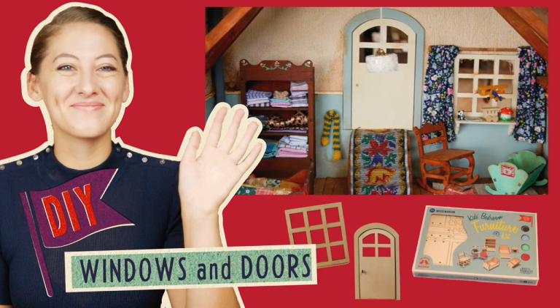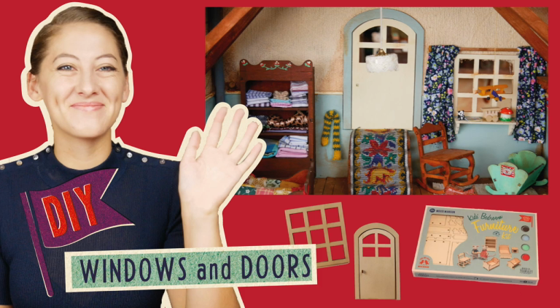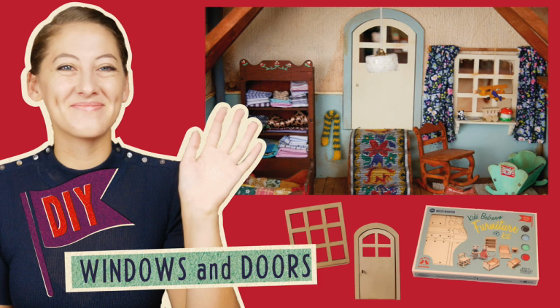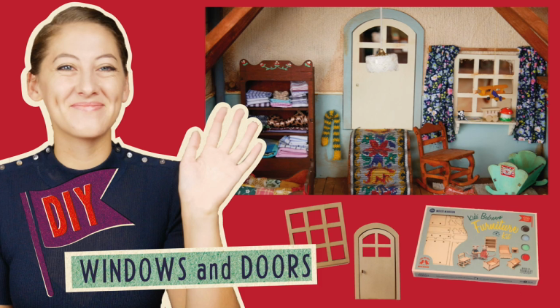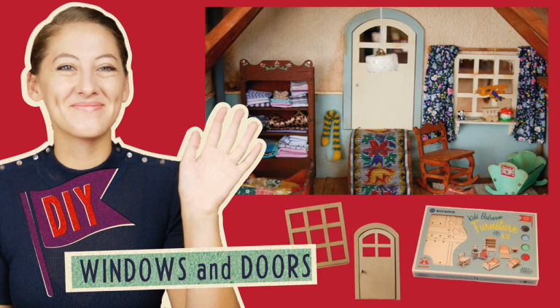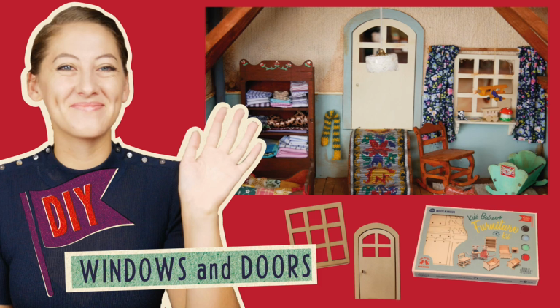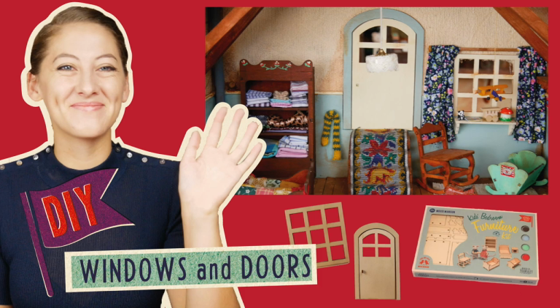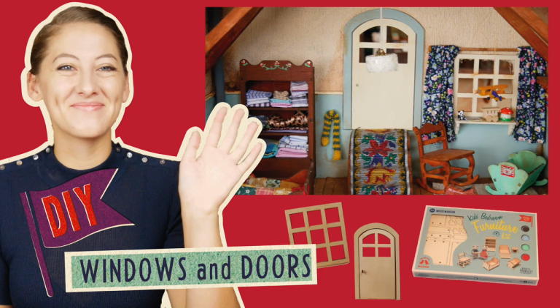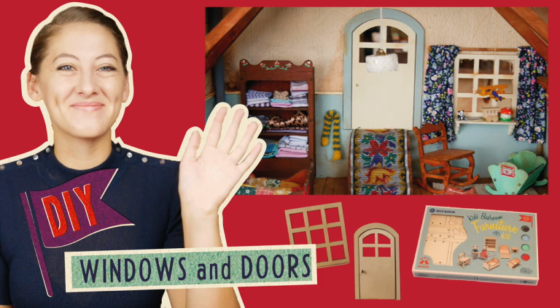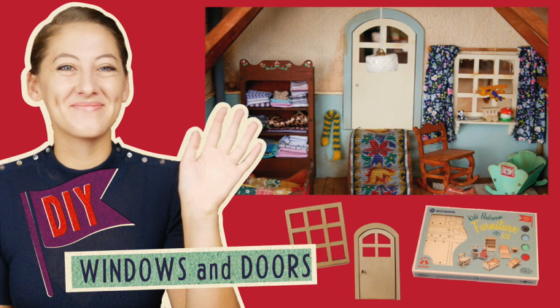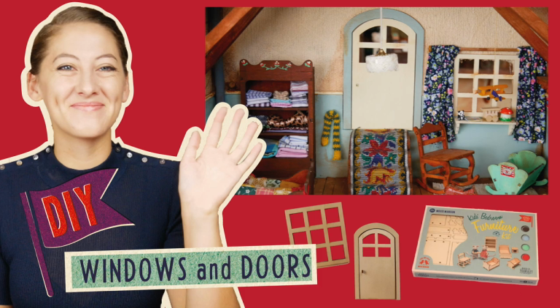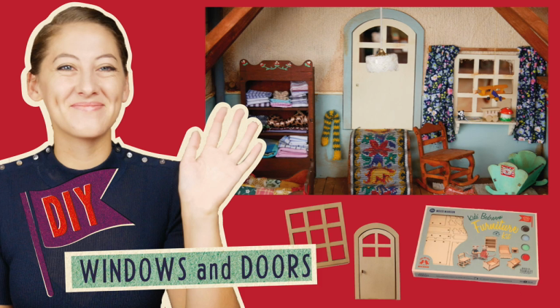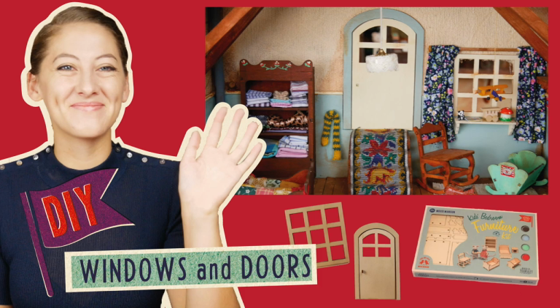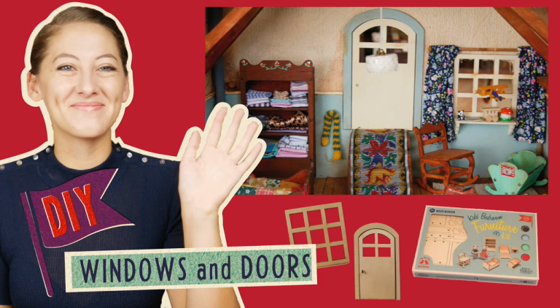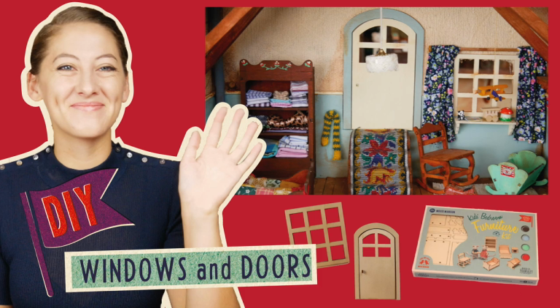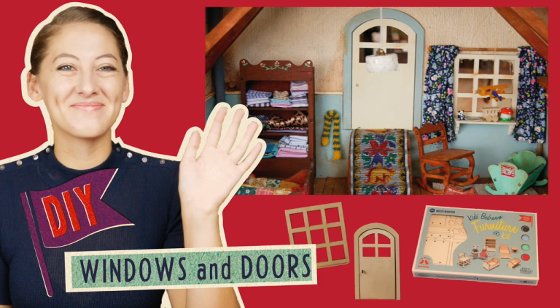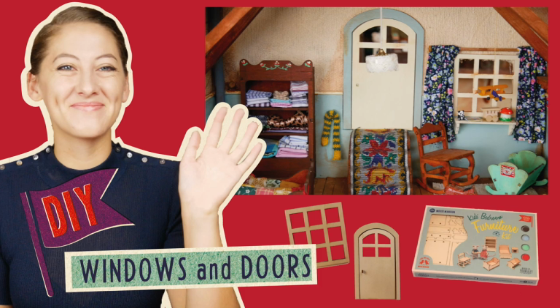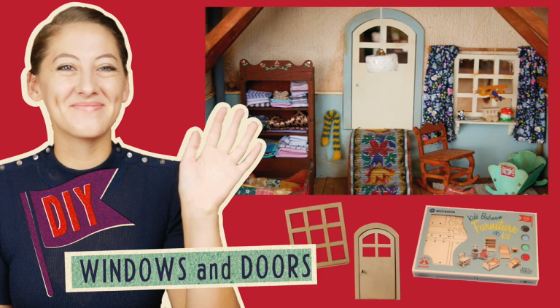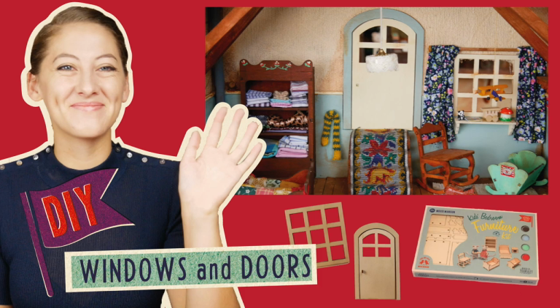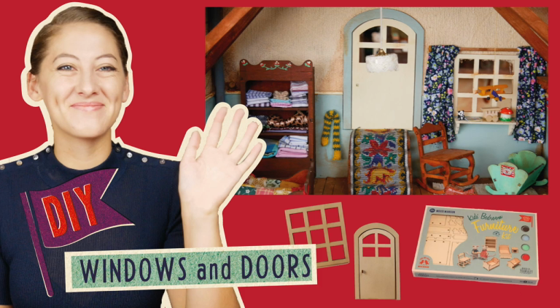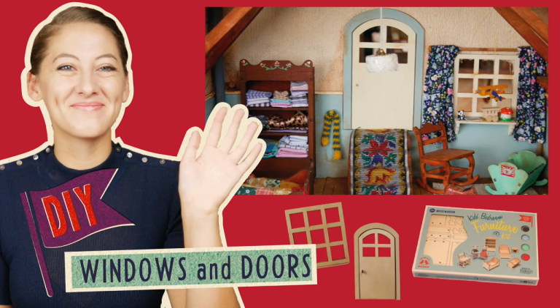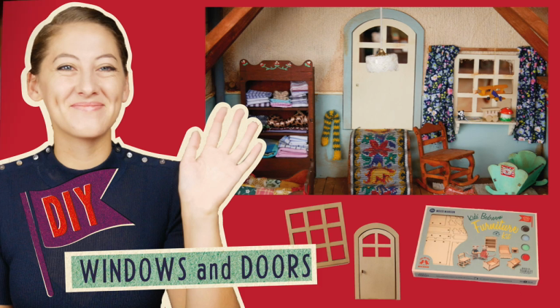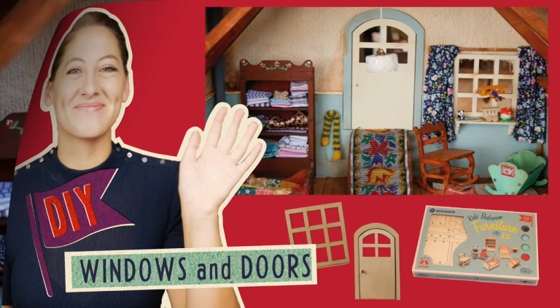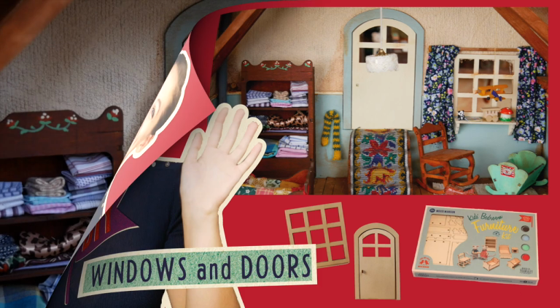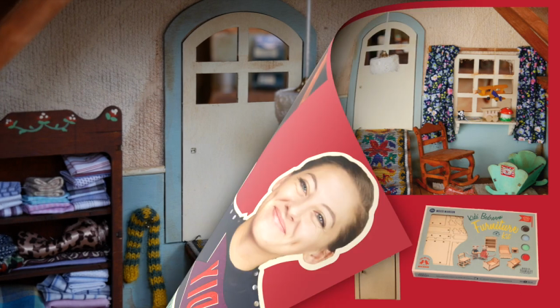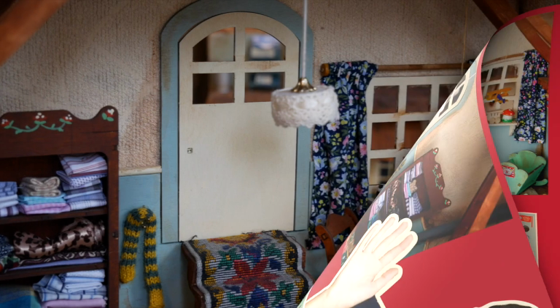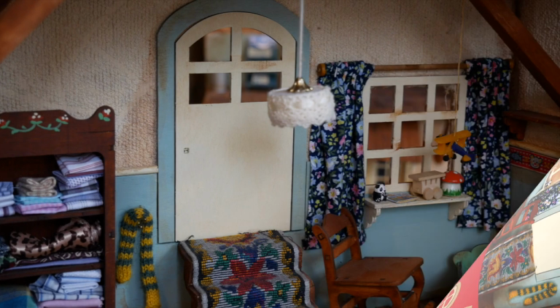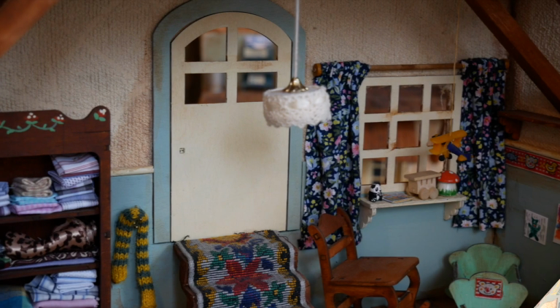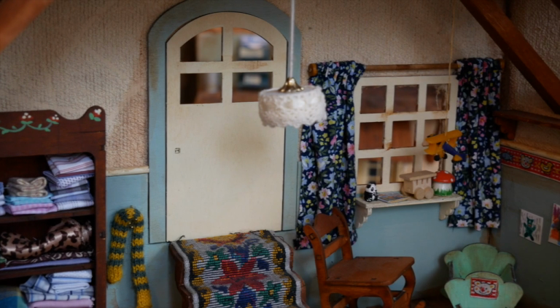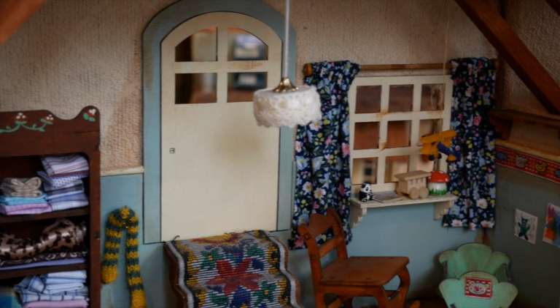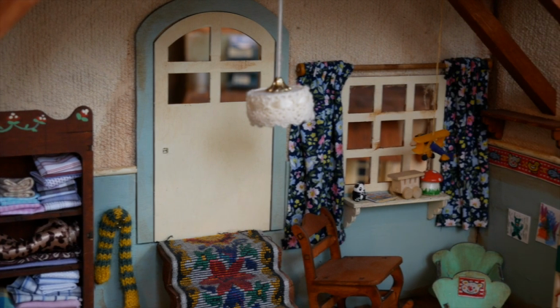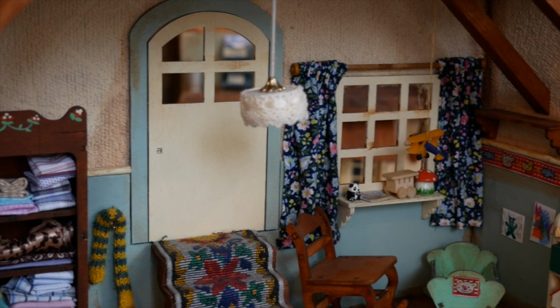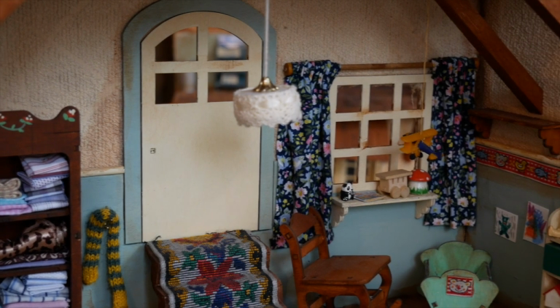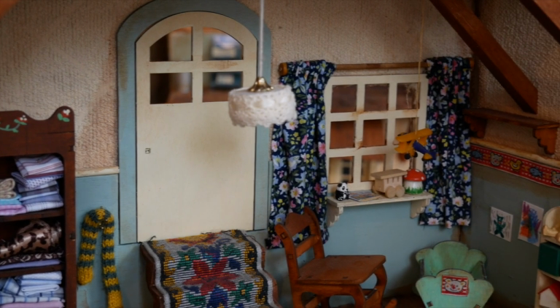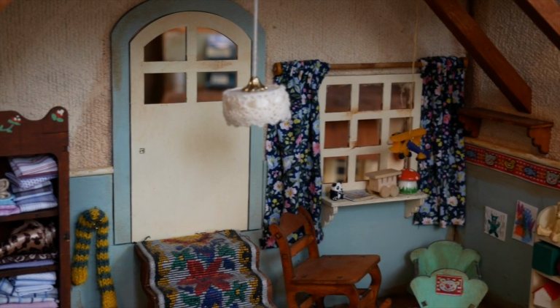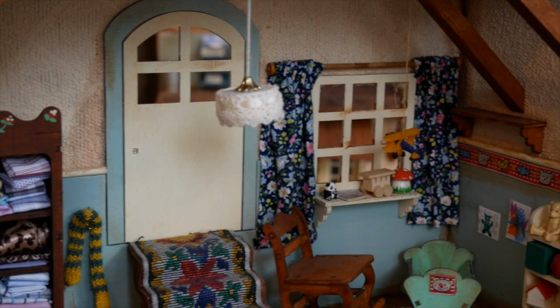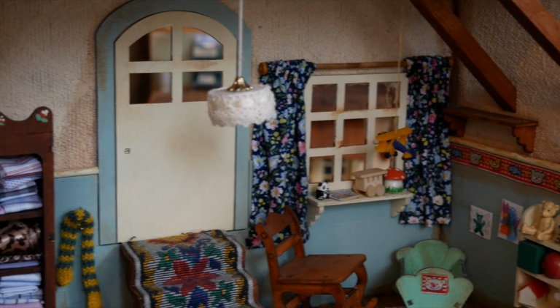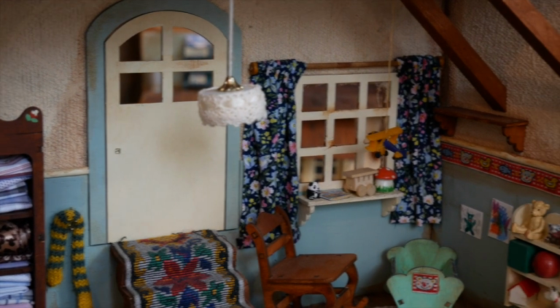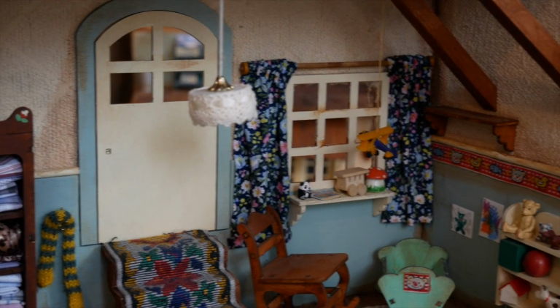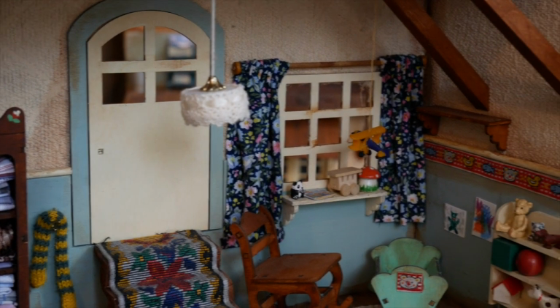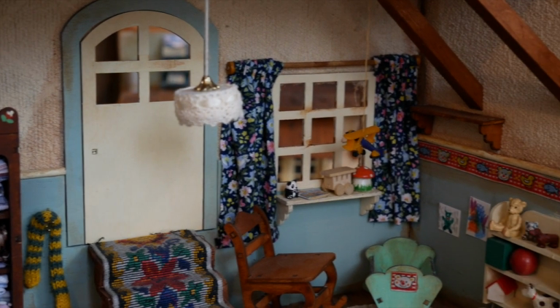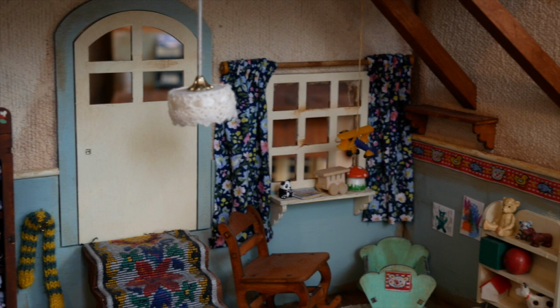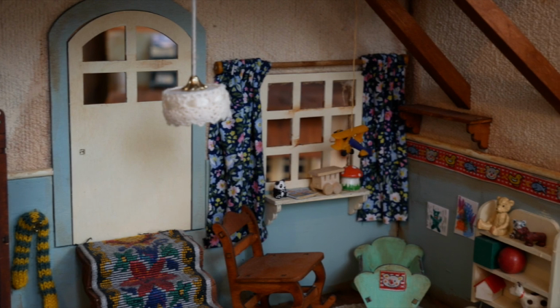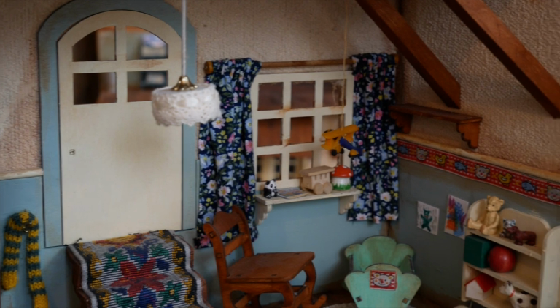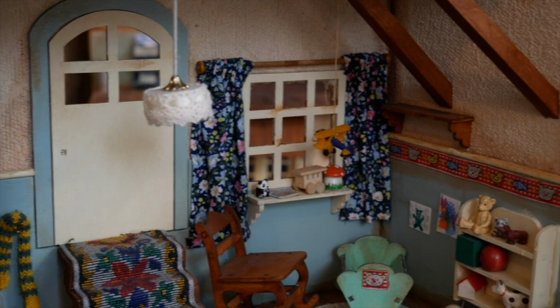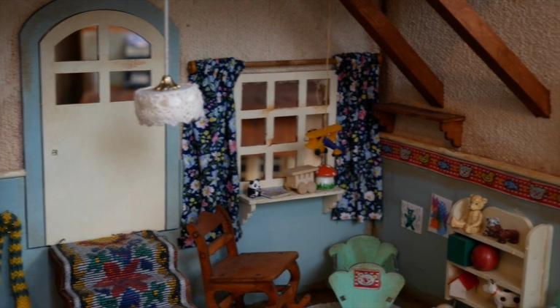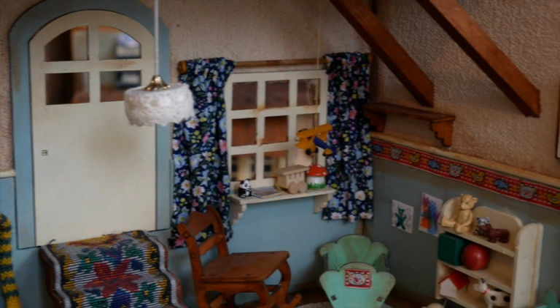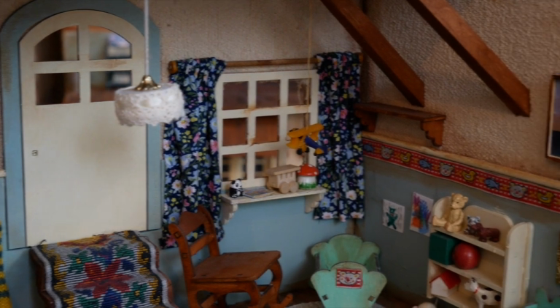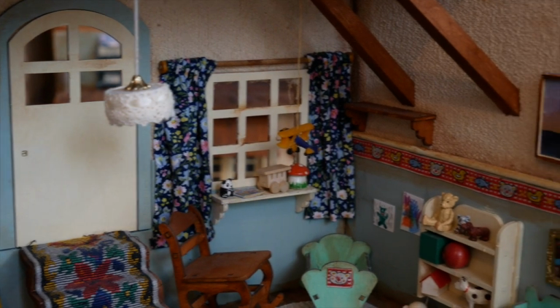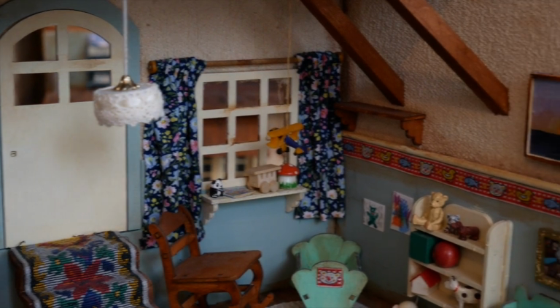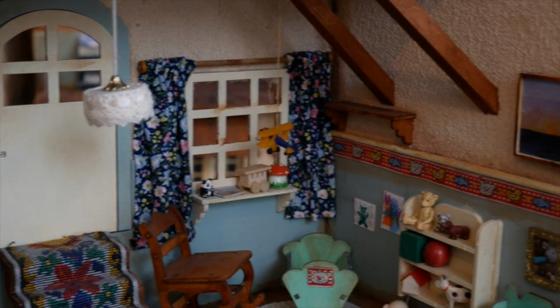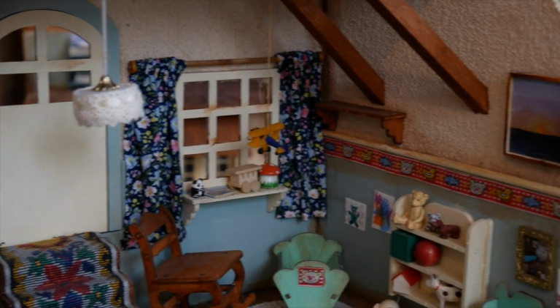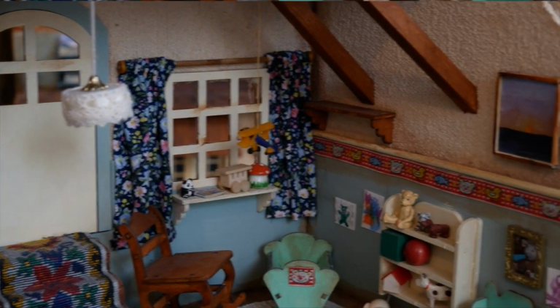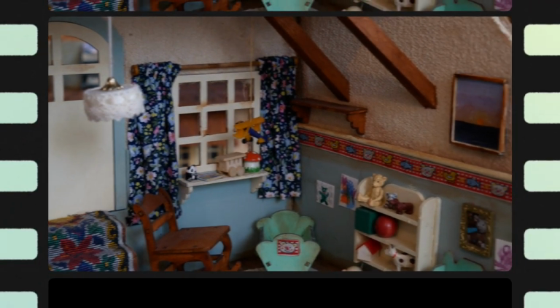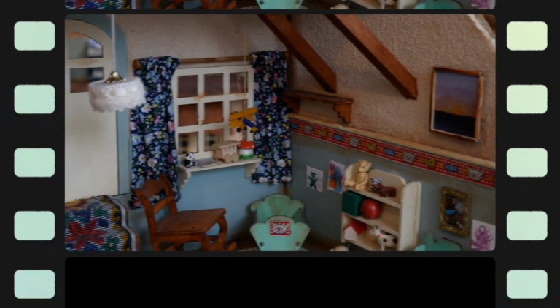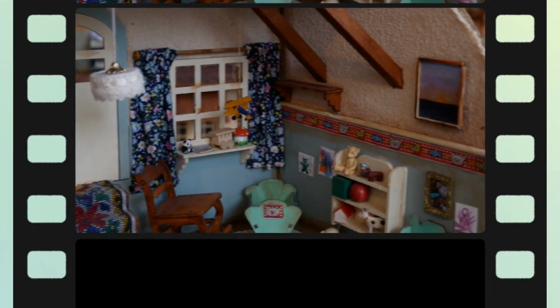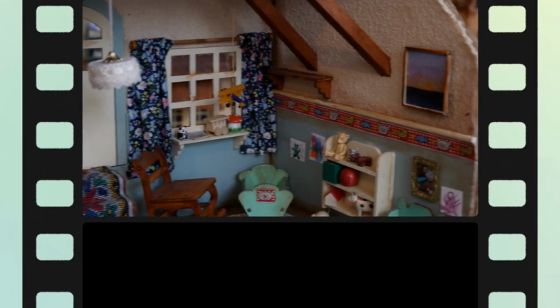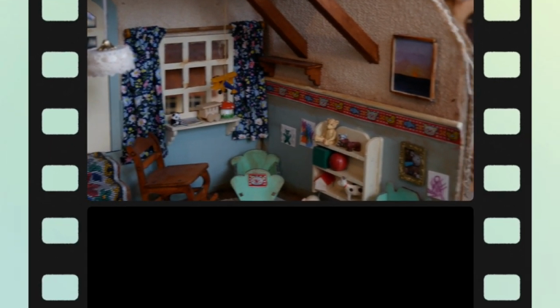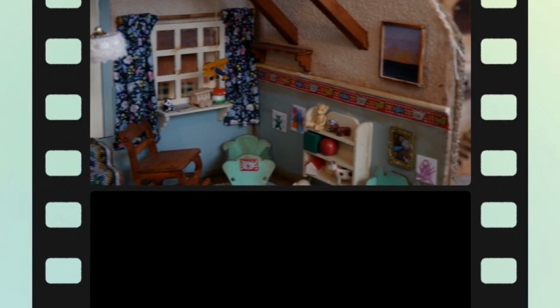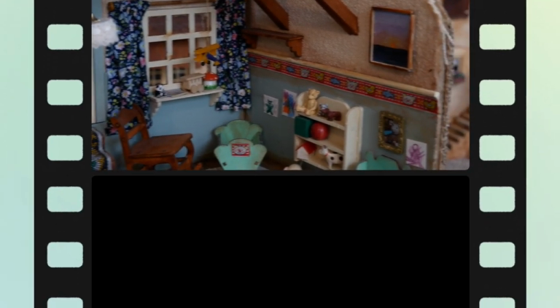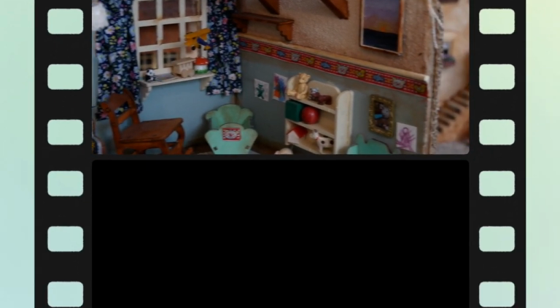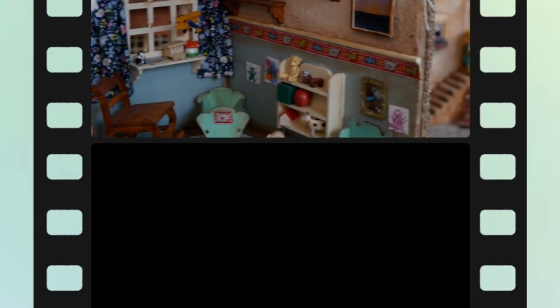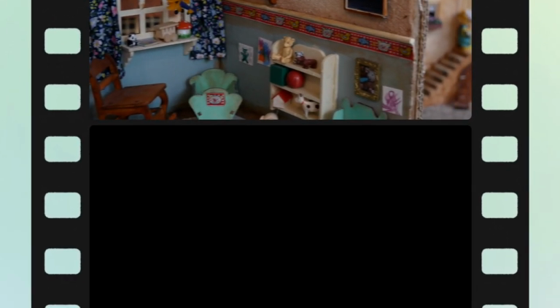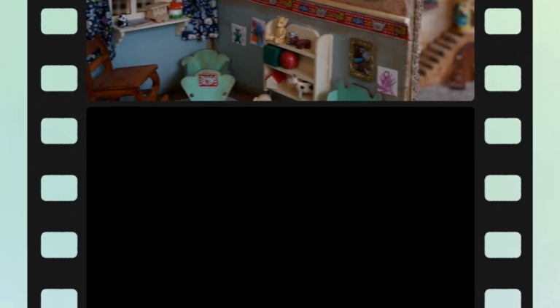Hi everybody, welcome back to another Mouse Mansion DIY. Today I will show you how to give your room a door and windows, including little curtains.